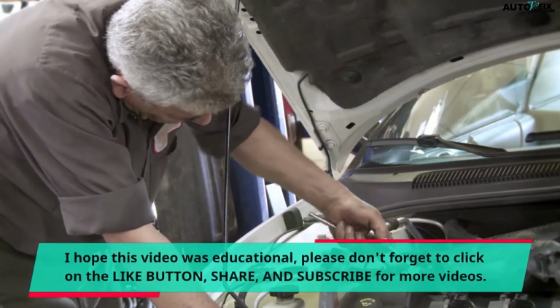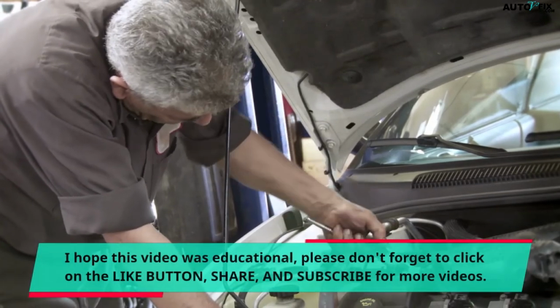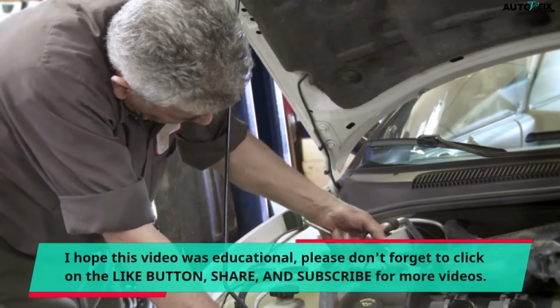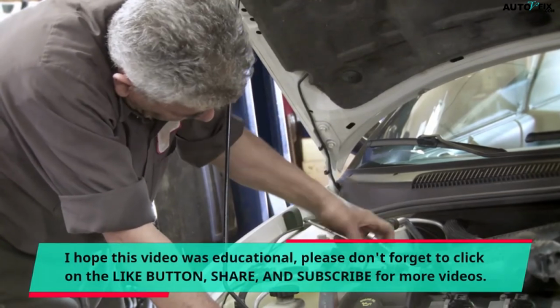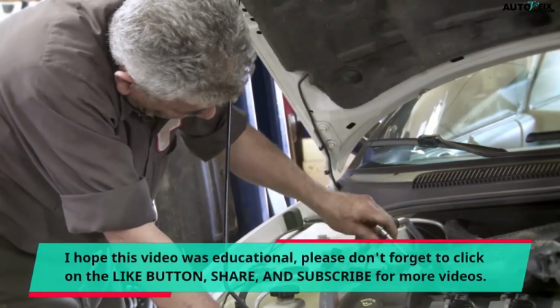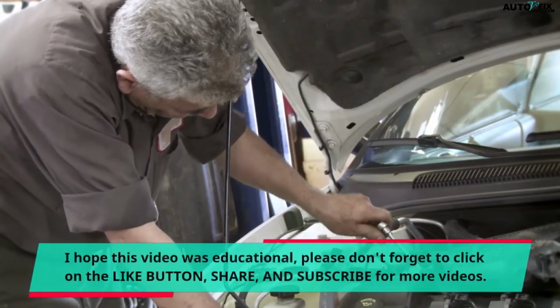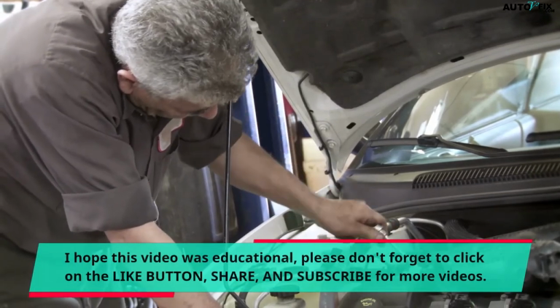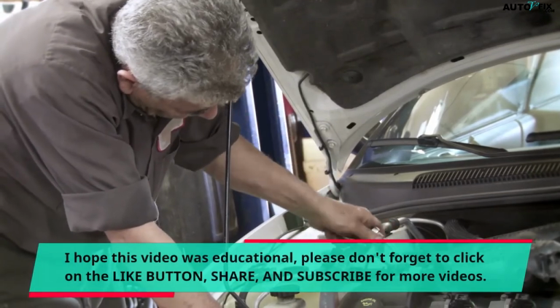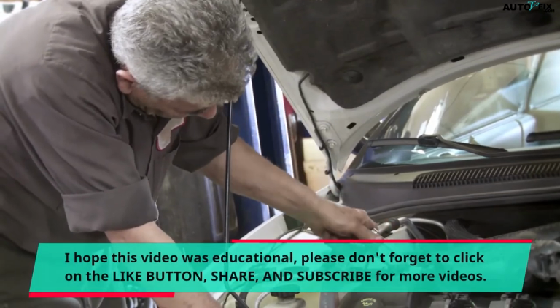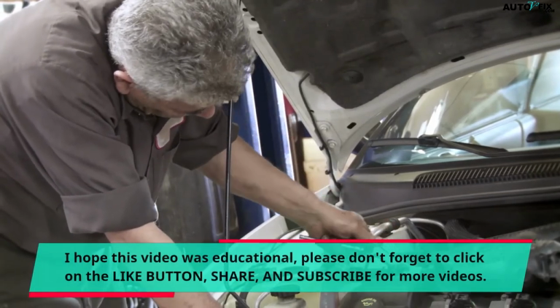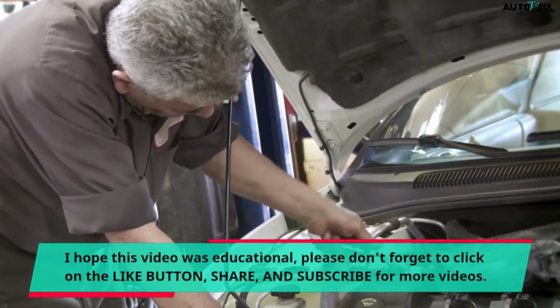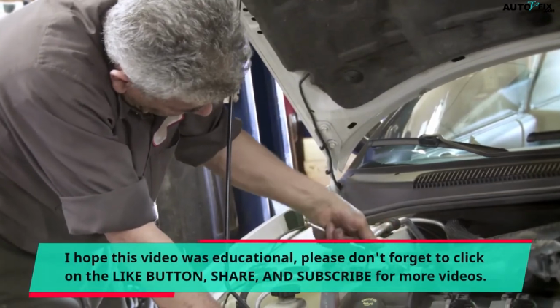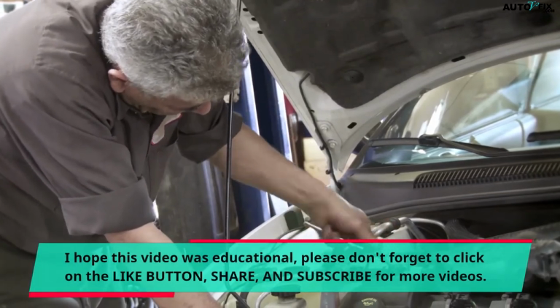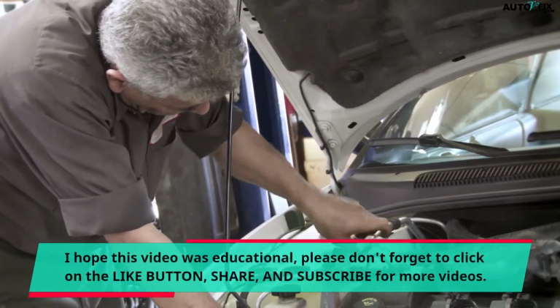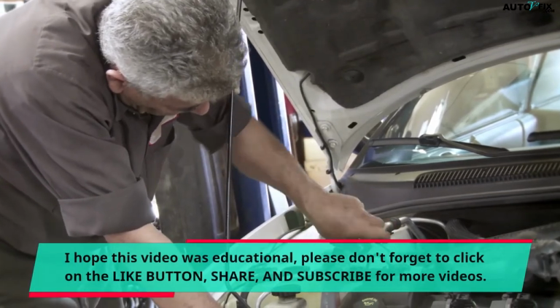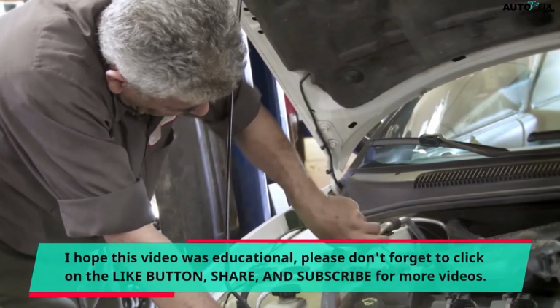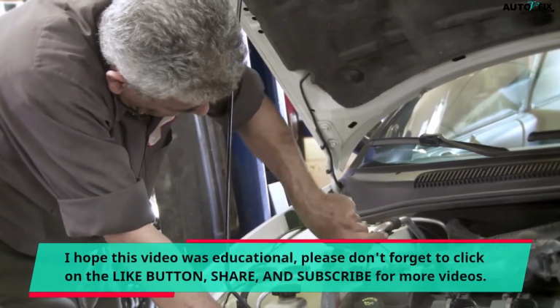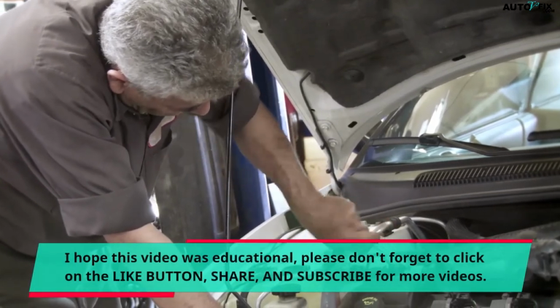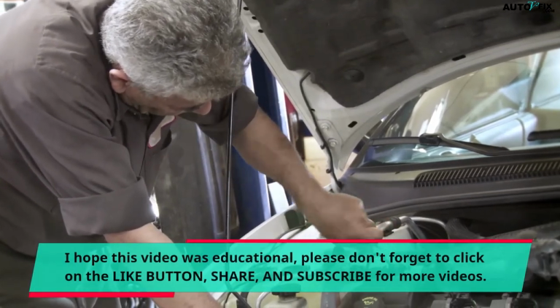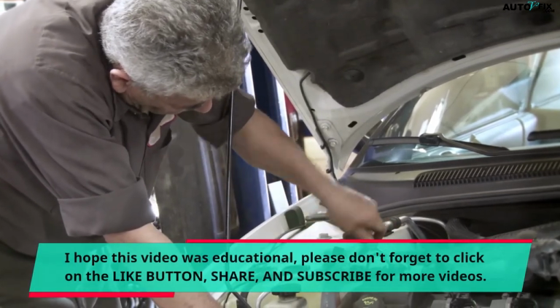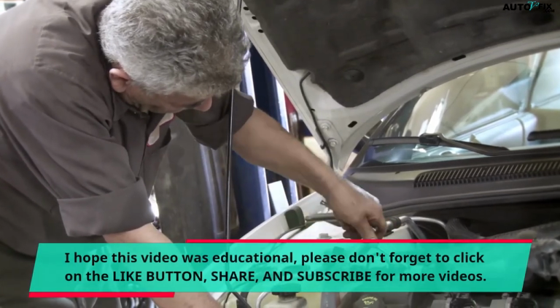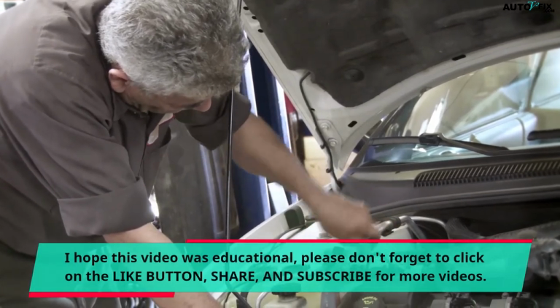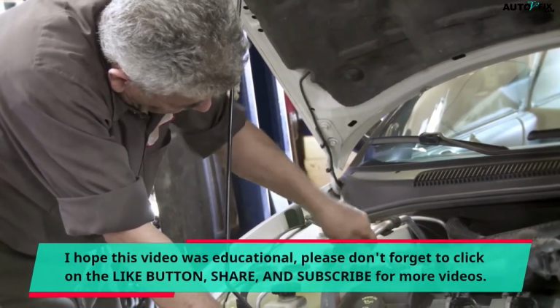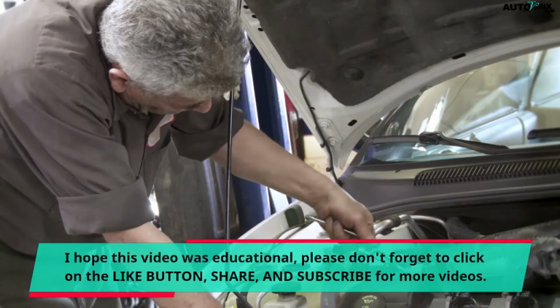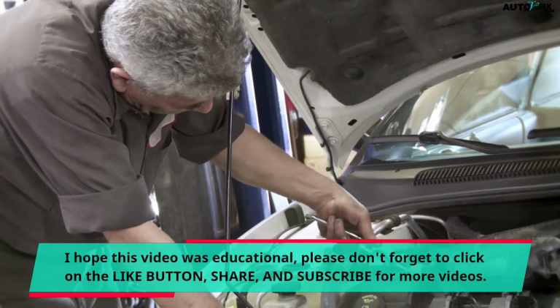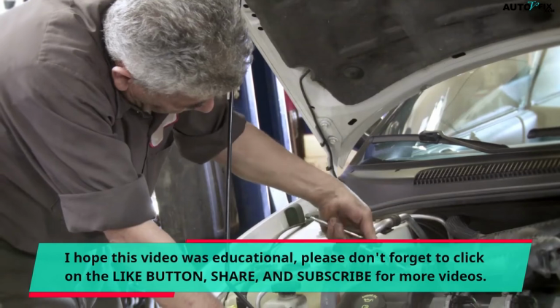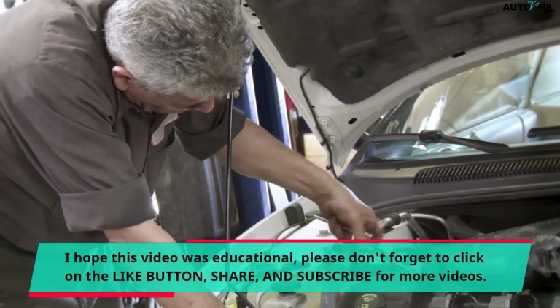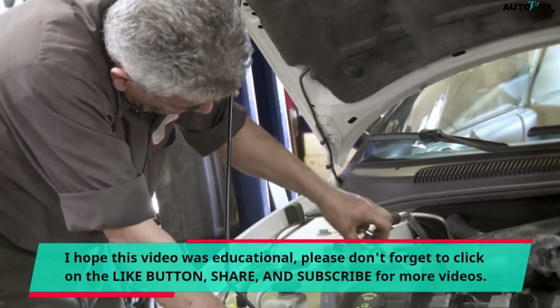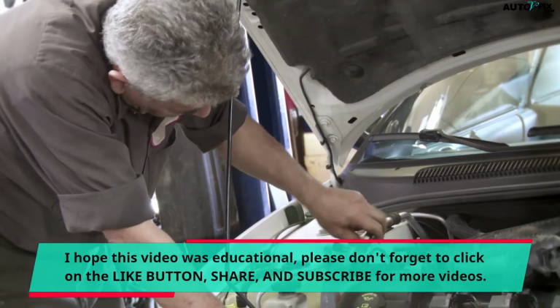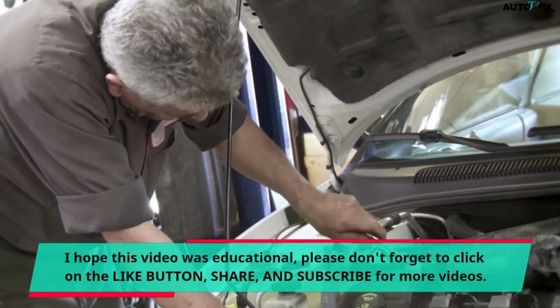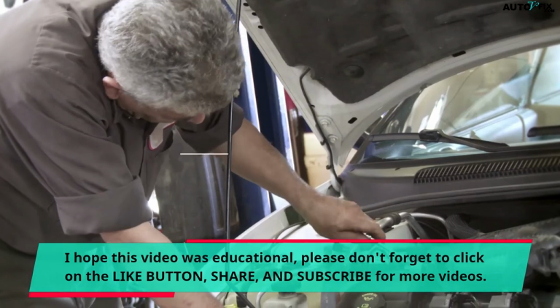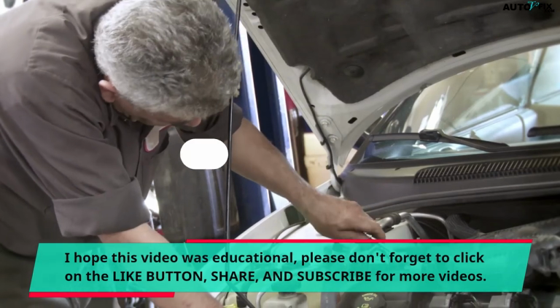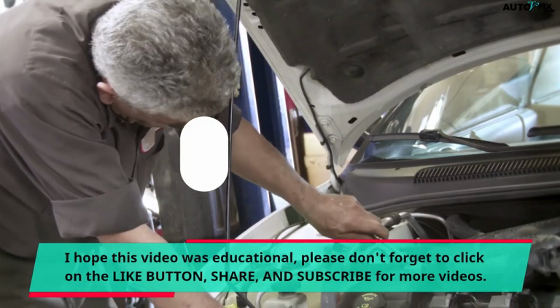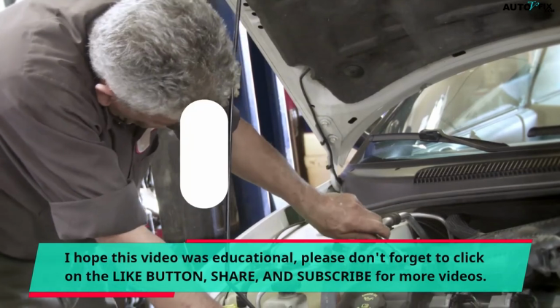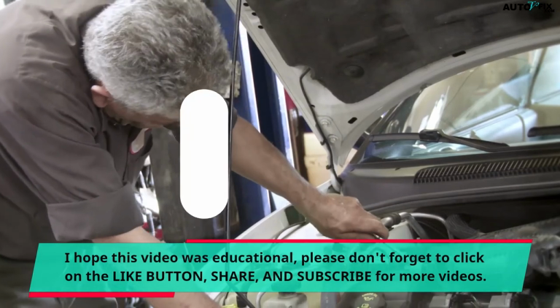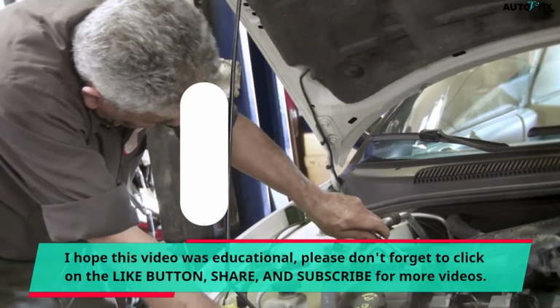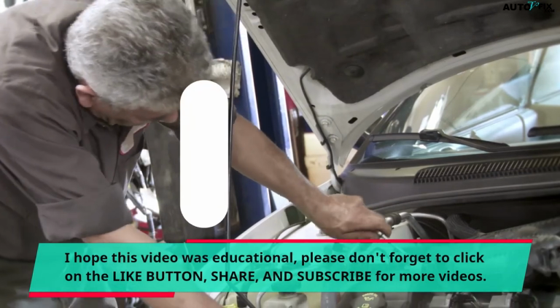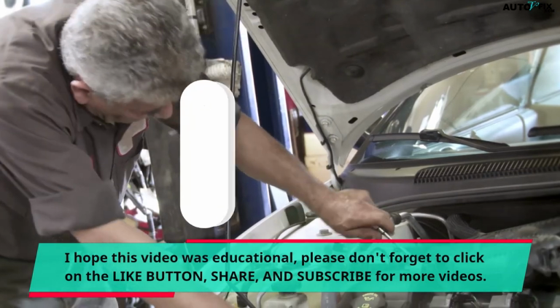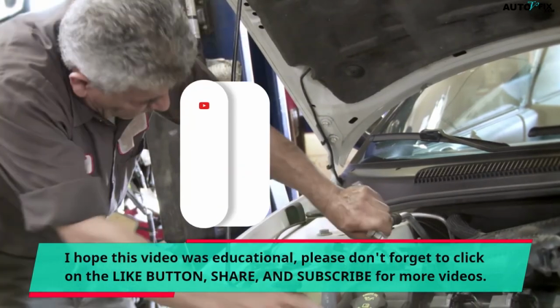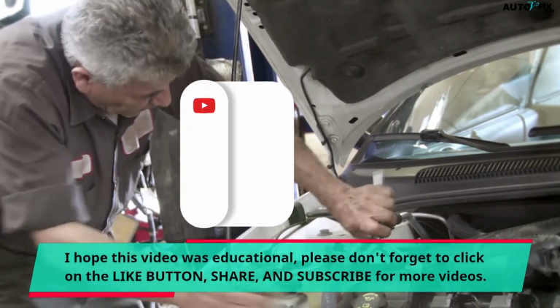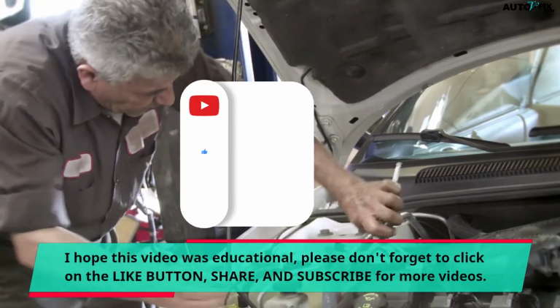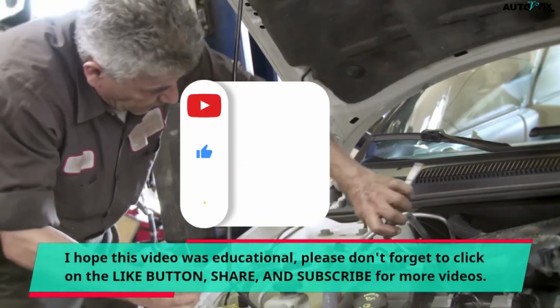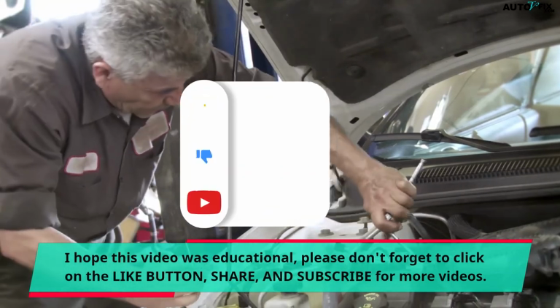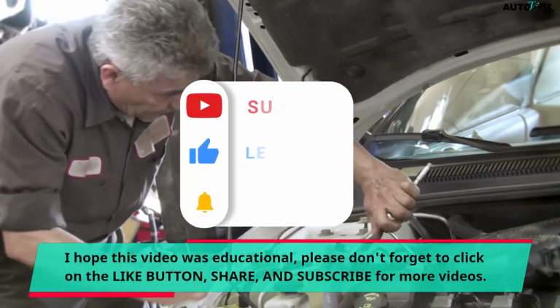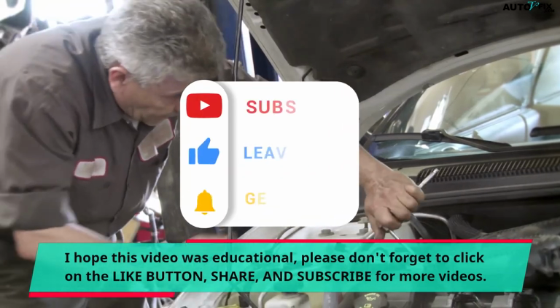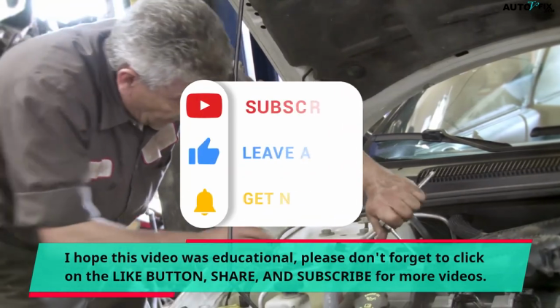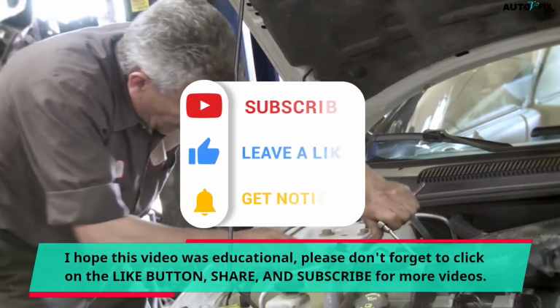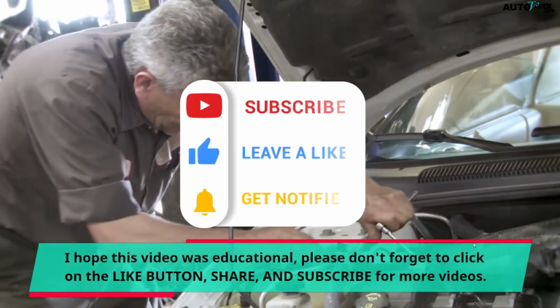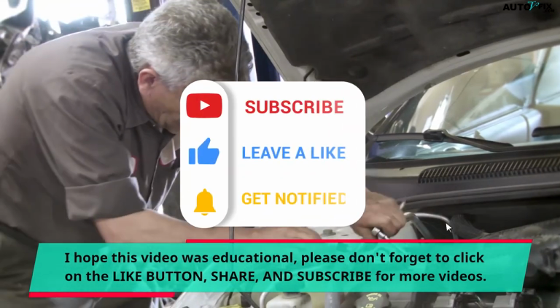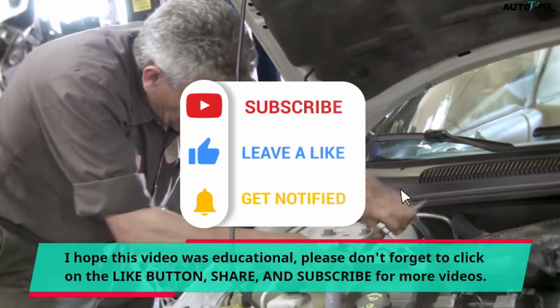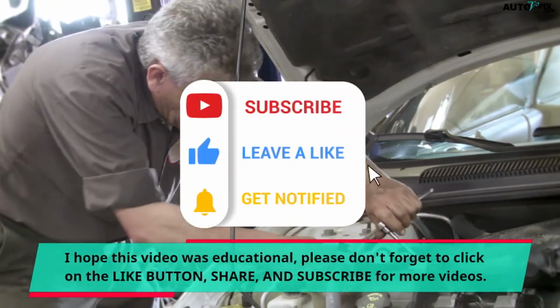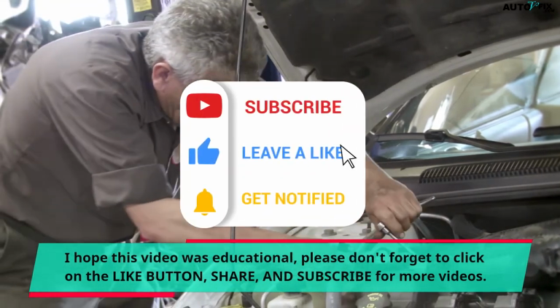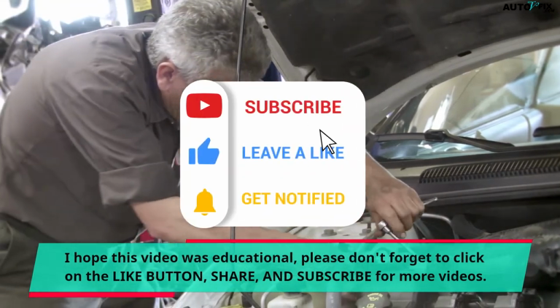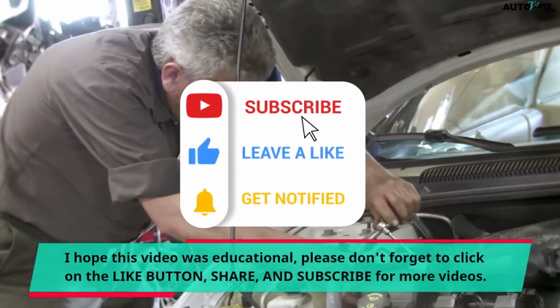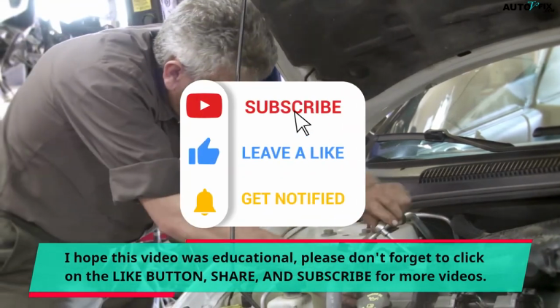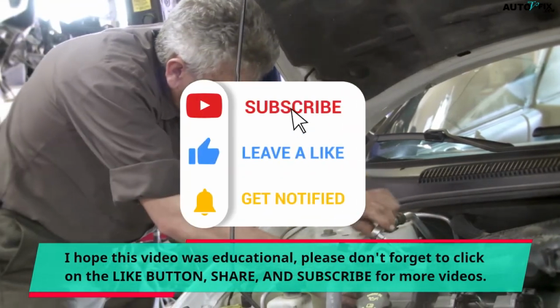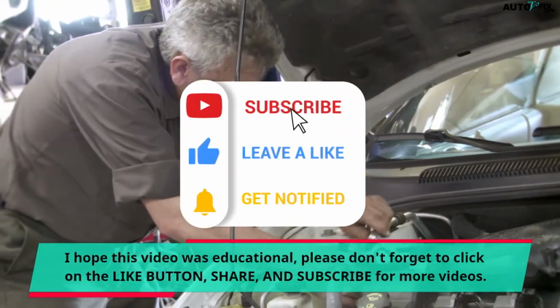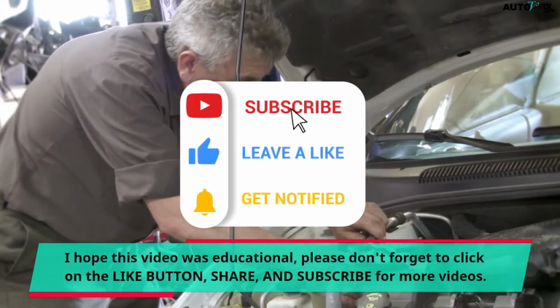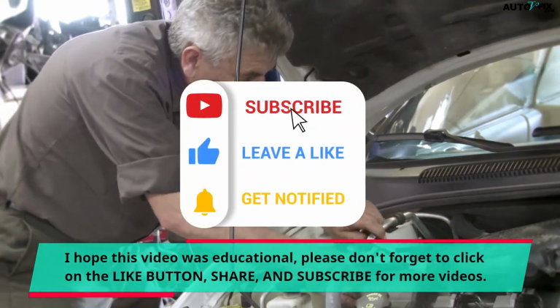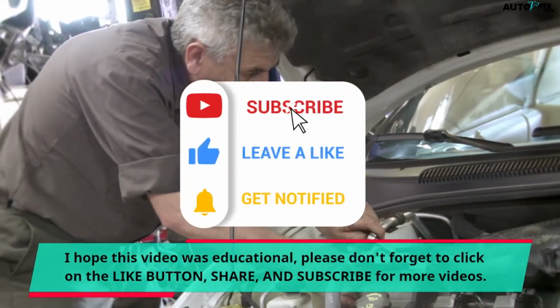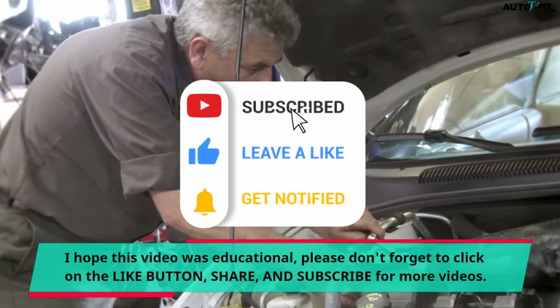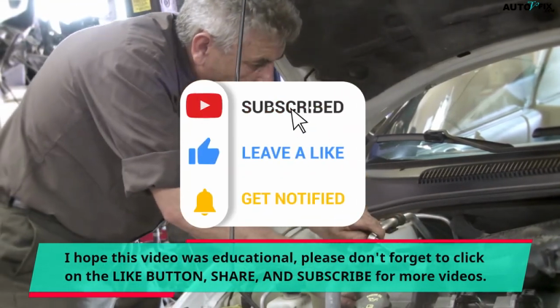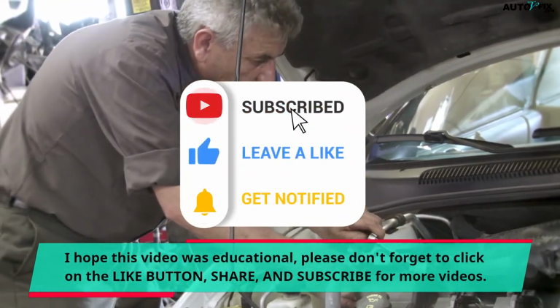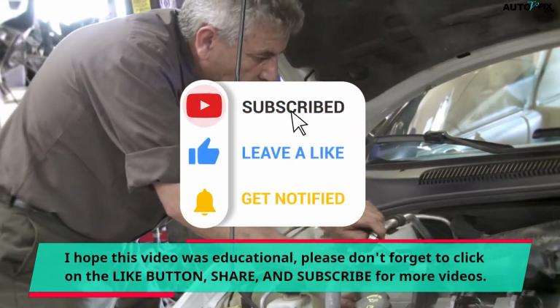I hope this video was educational. Please don't forget to click on the like button, share, and subscribe for more videos.